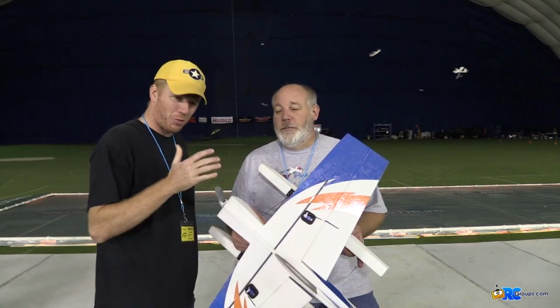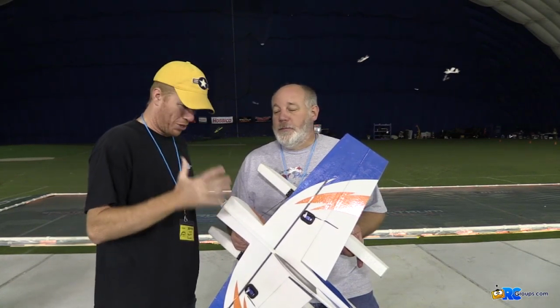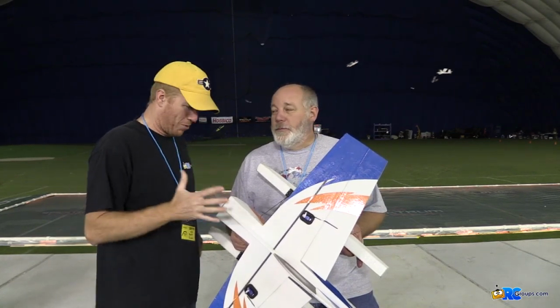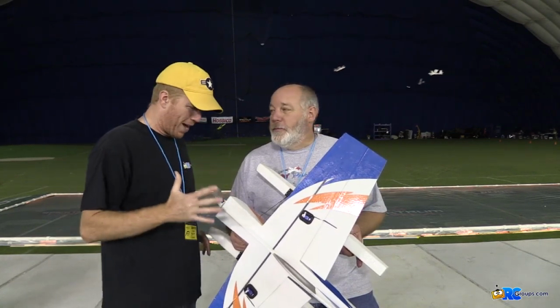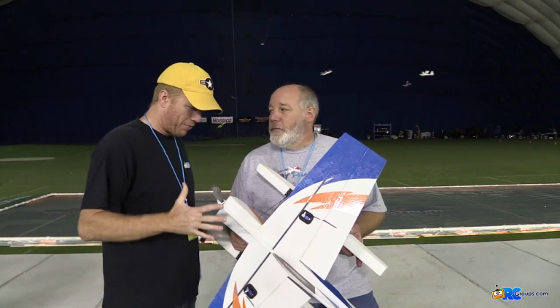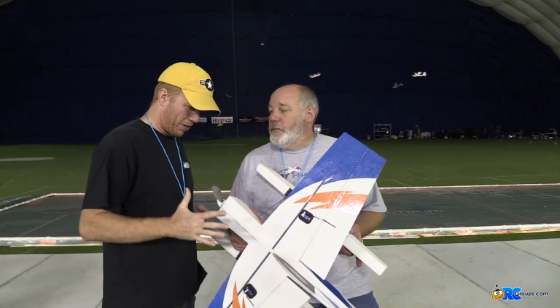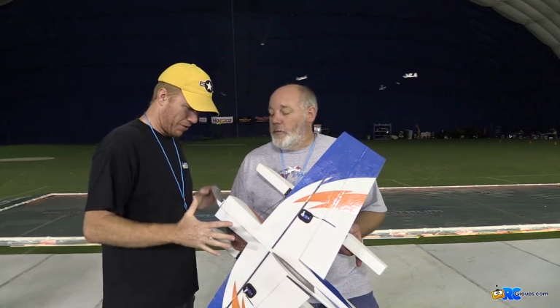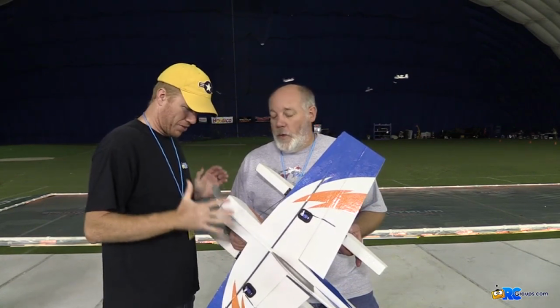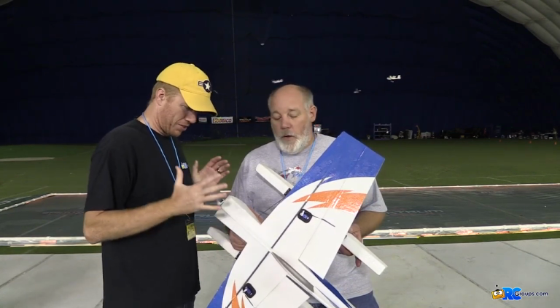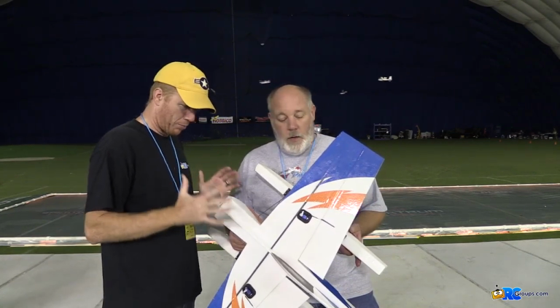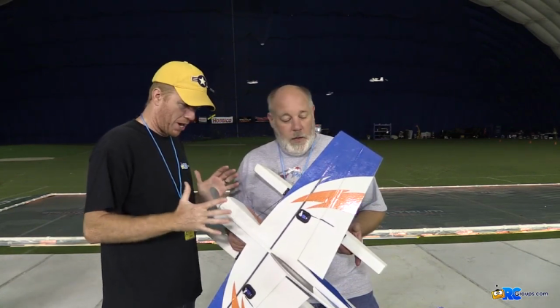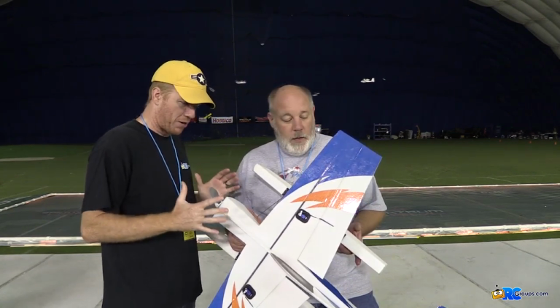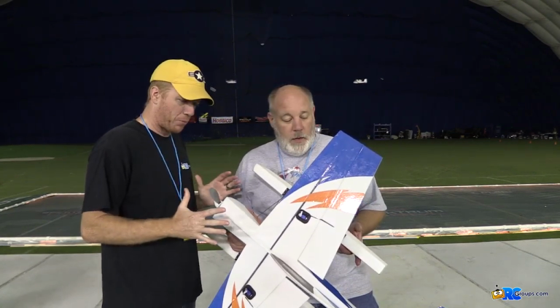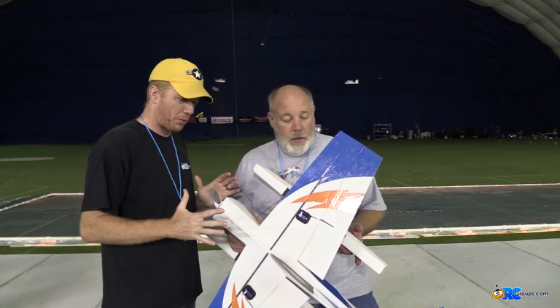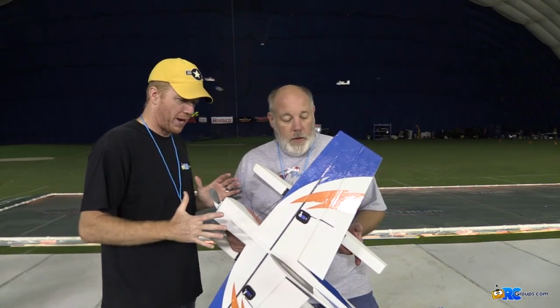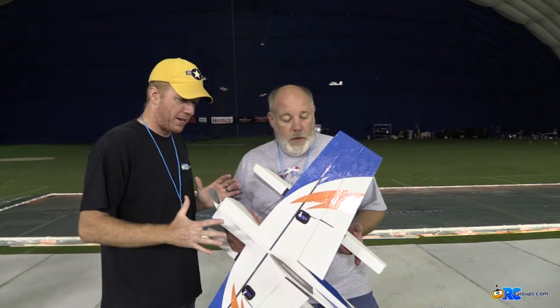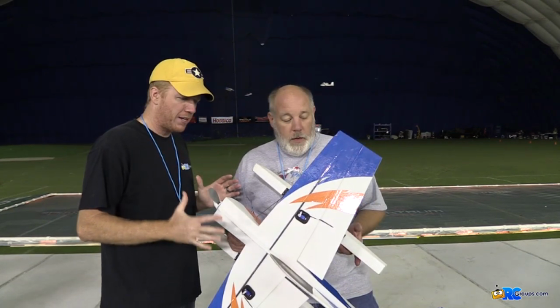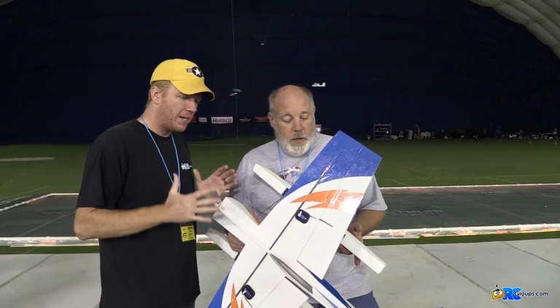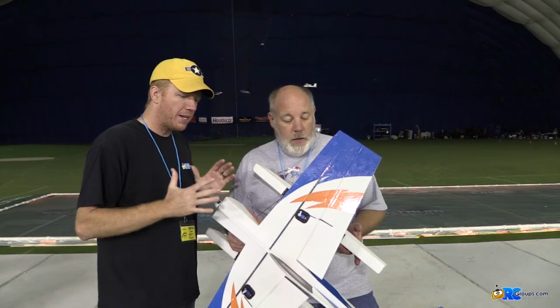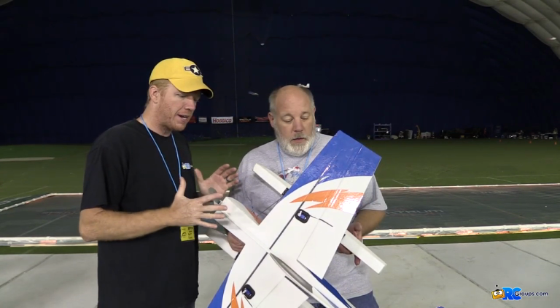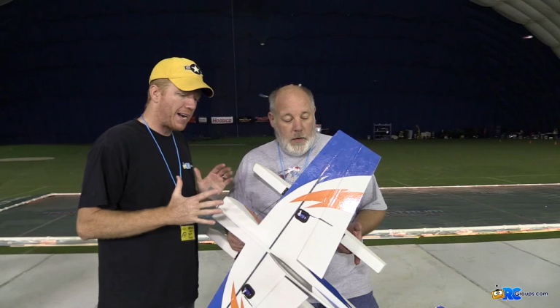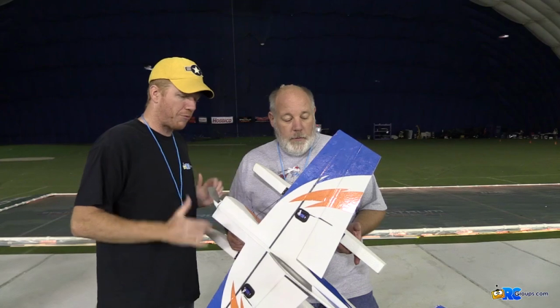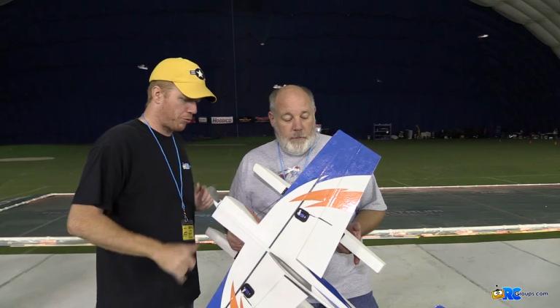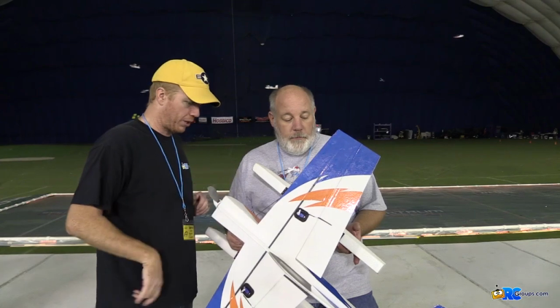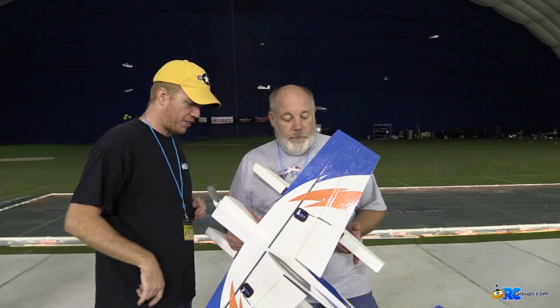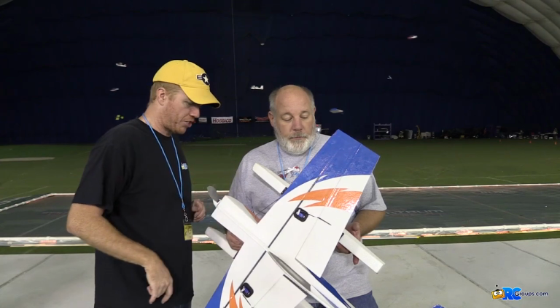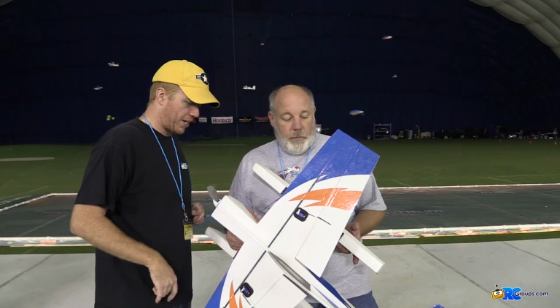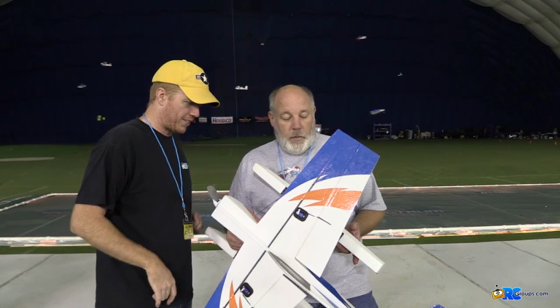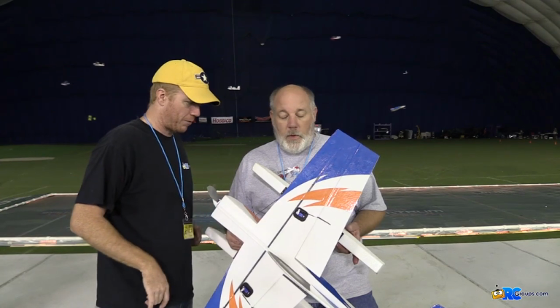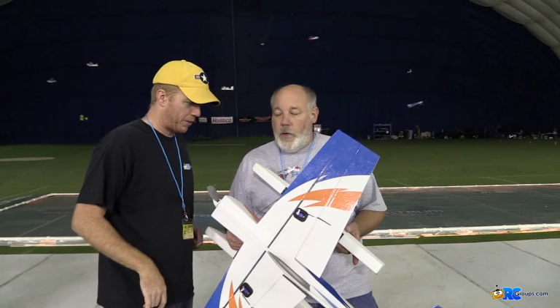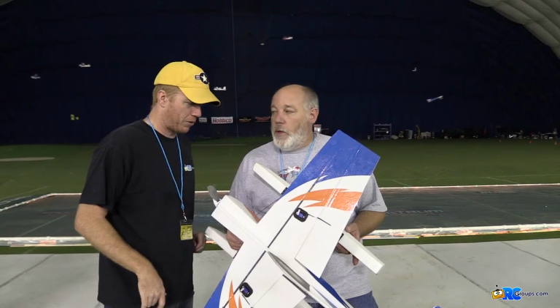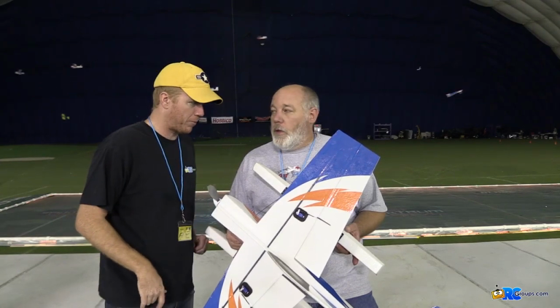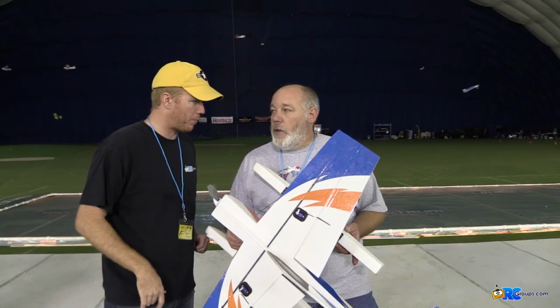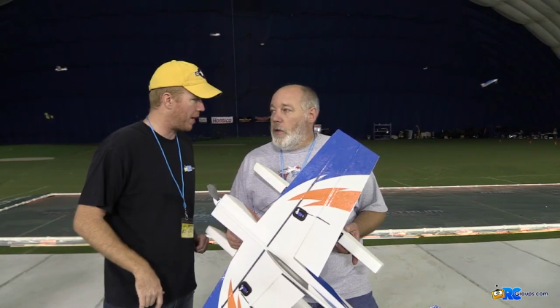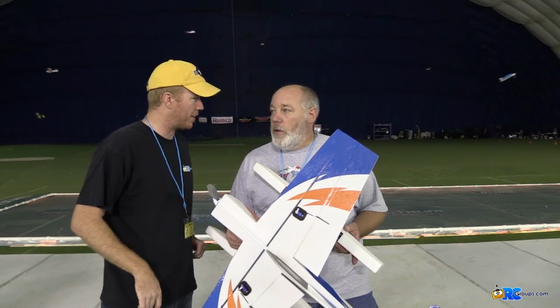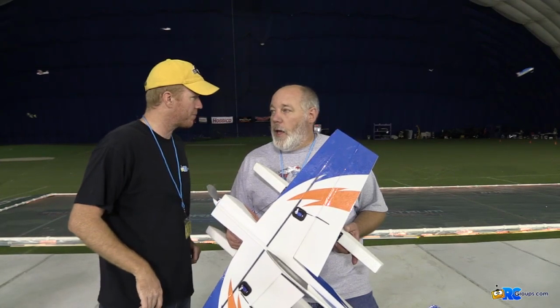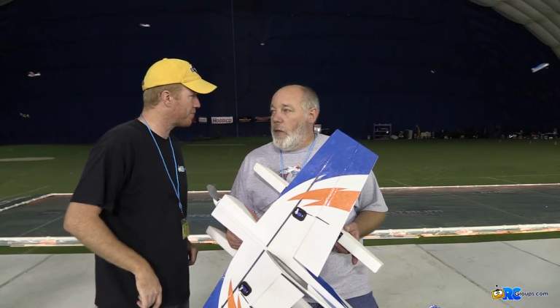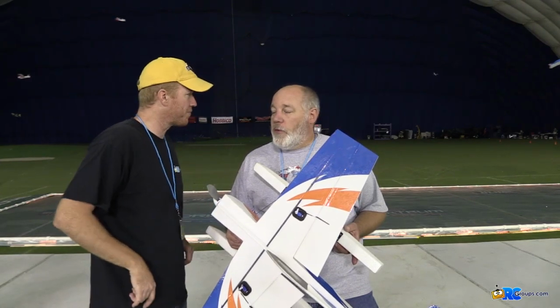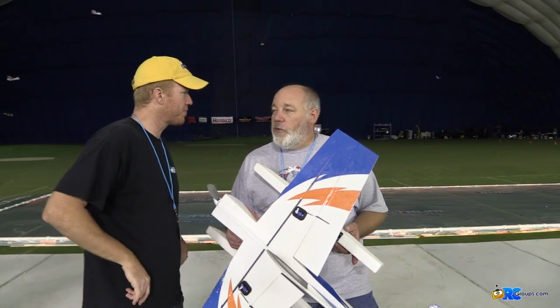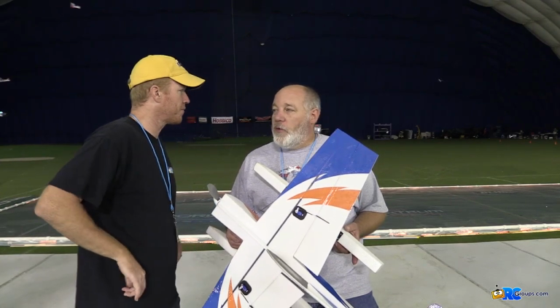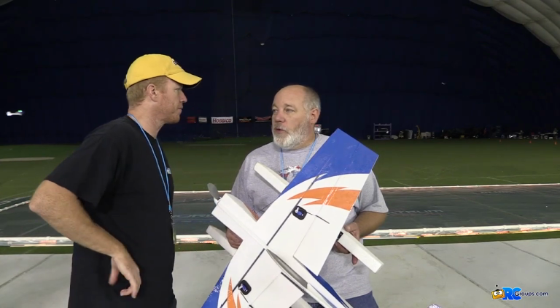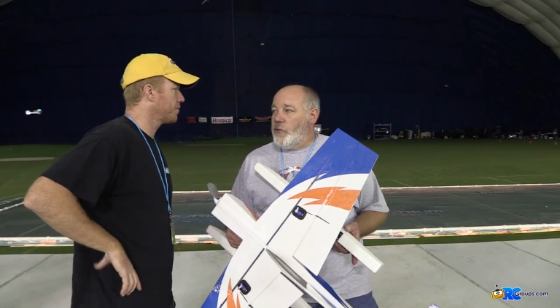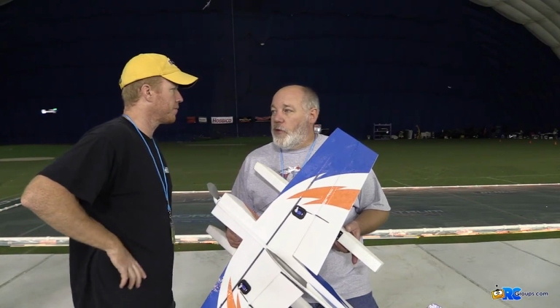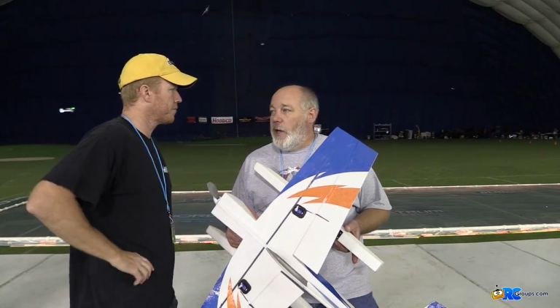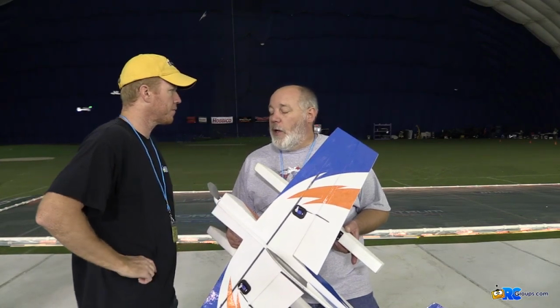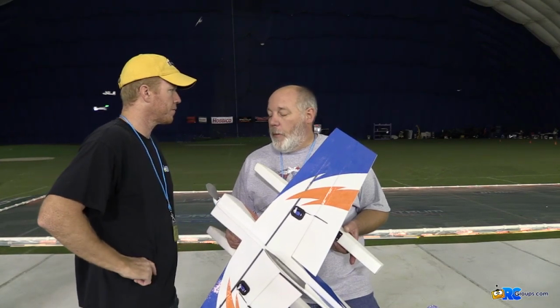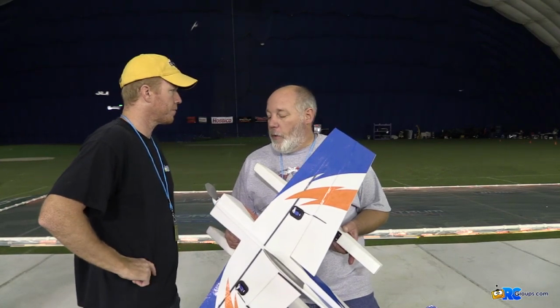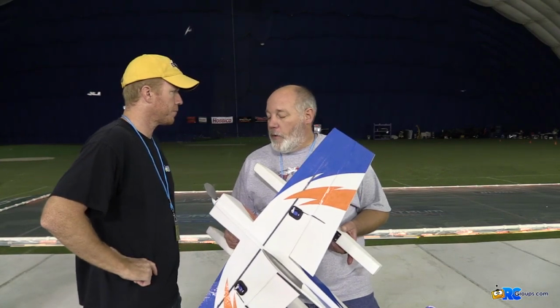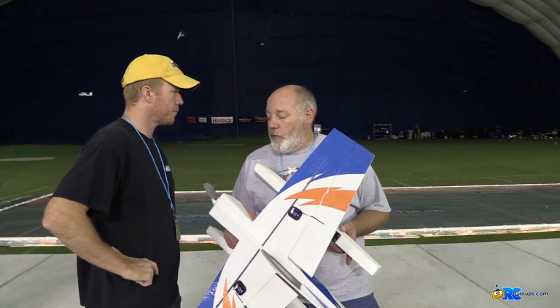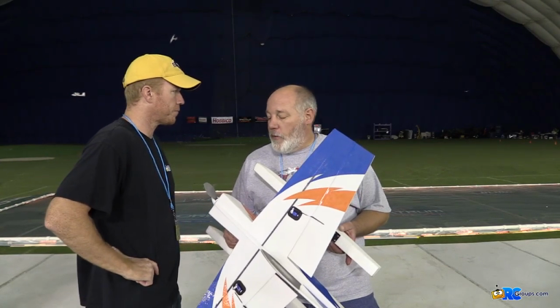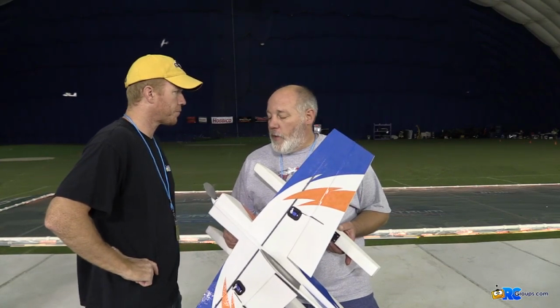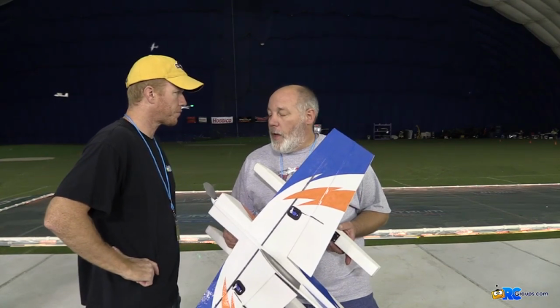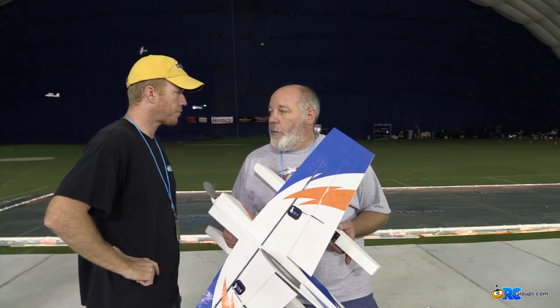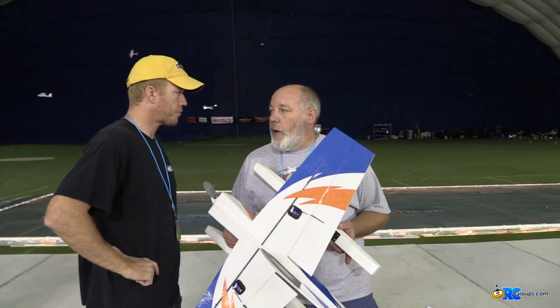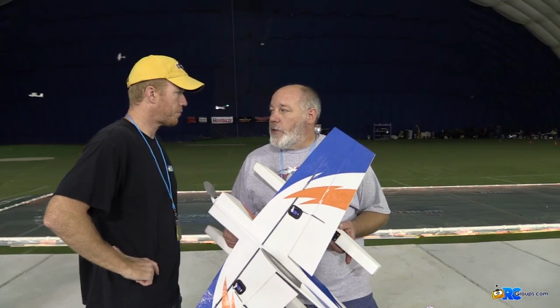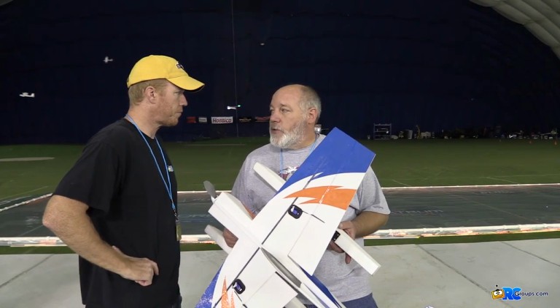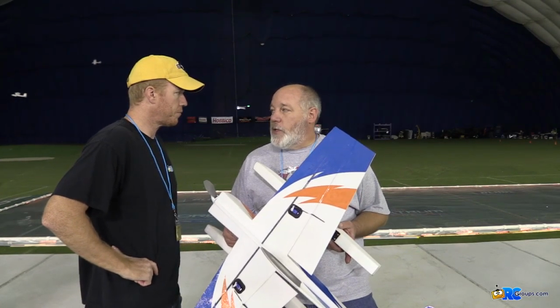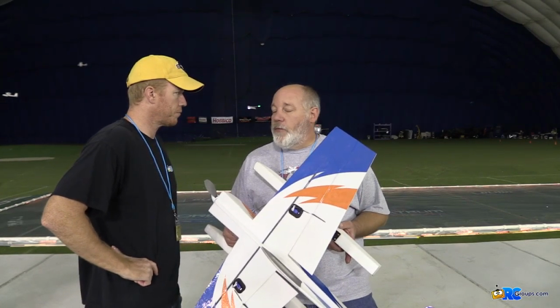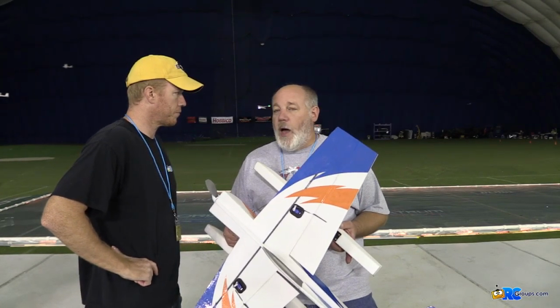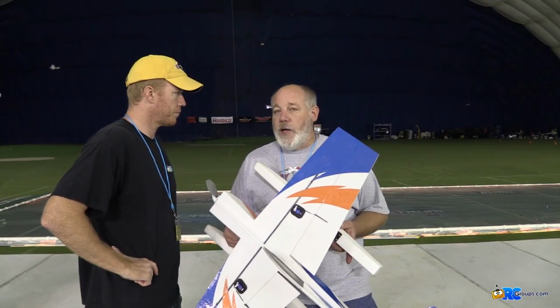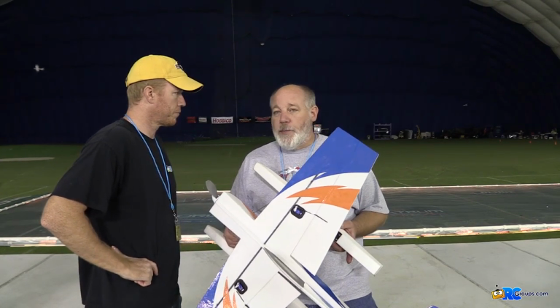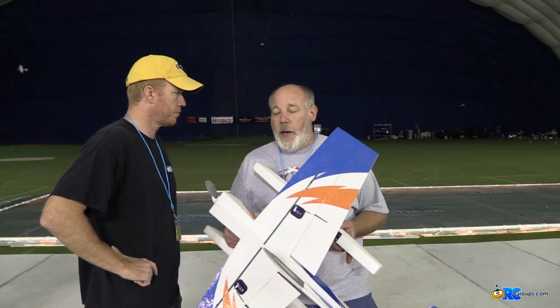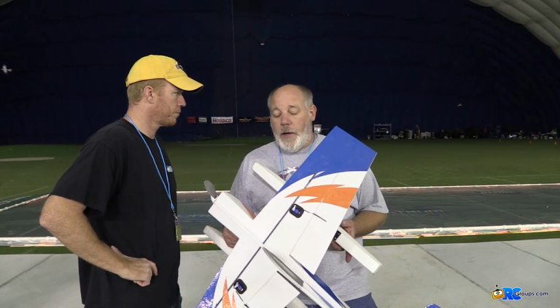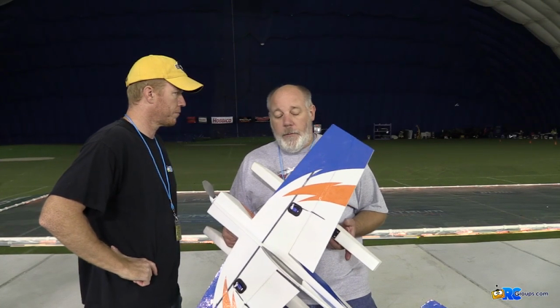What do you have here? This is a brand new plane, not even released yet. Tell me a little bit about it. Yeah, this is a Skinny Dipper. It's designed by Steve Geifex.